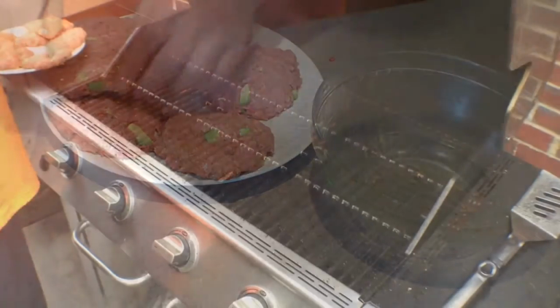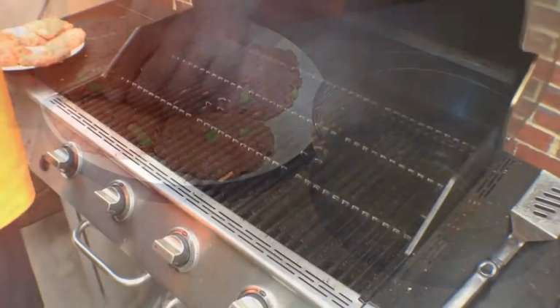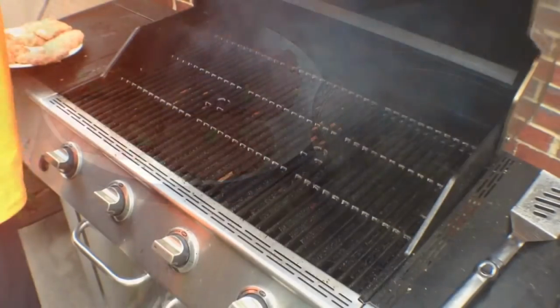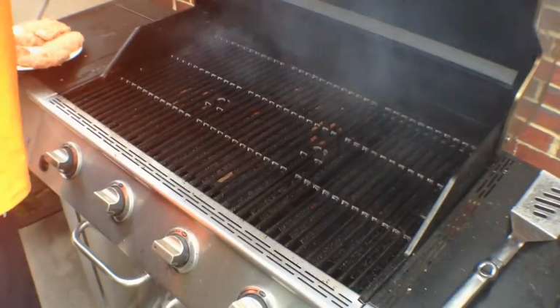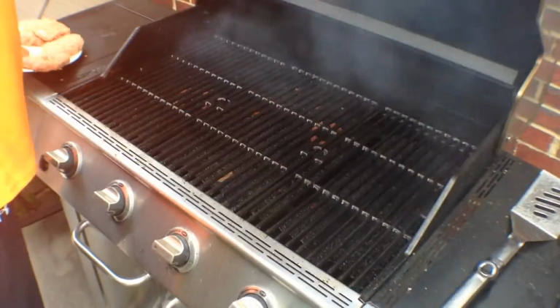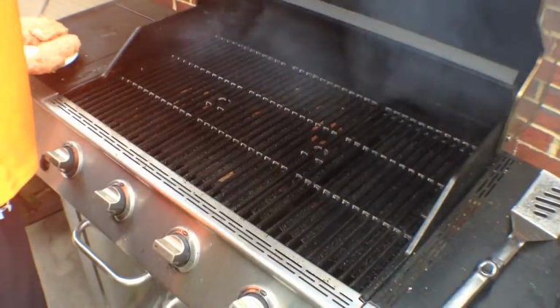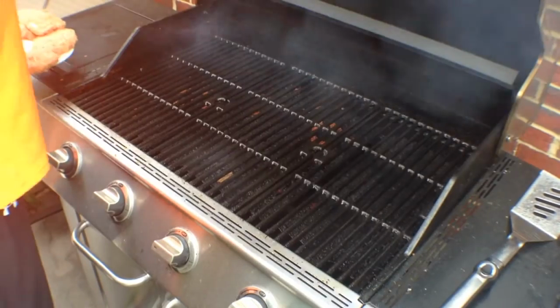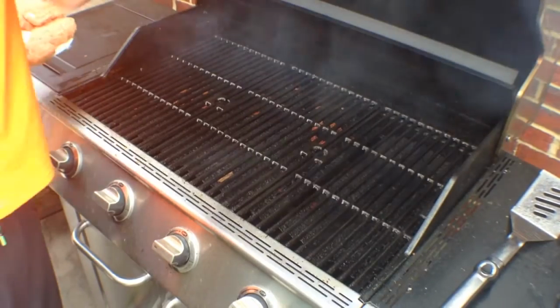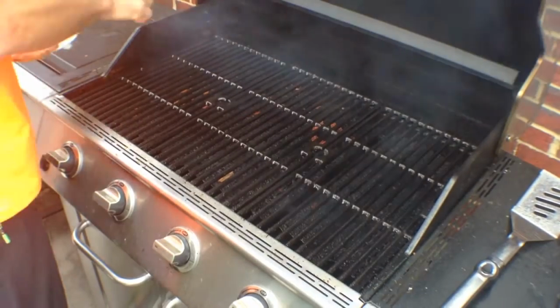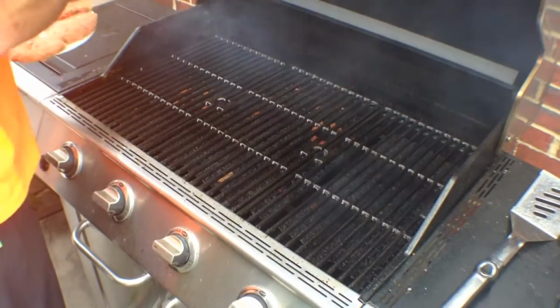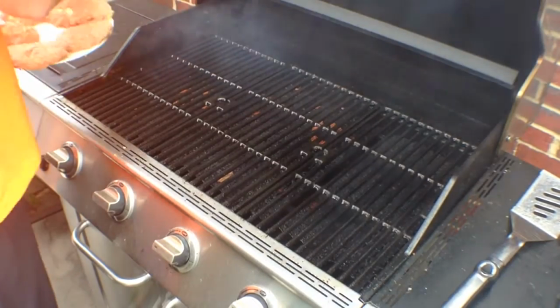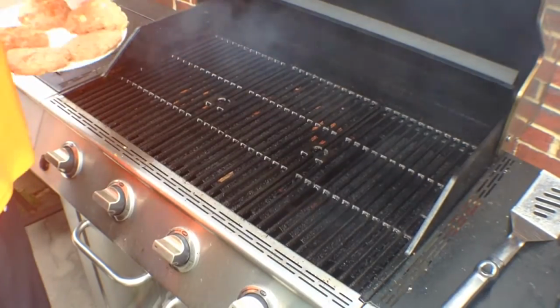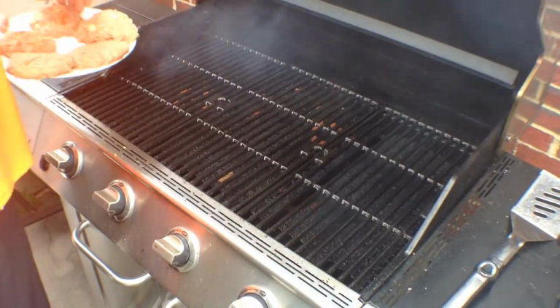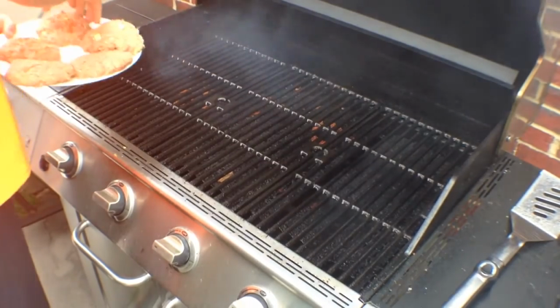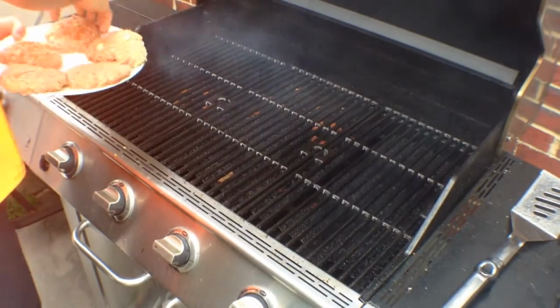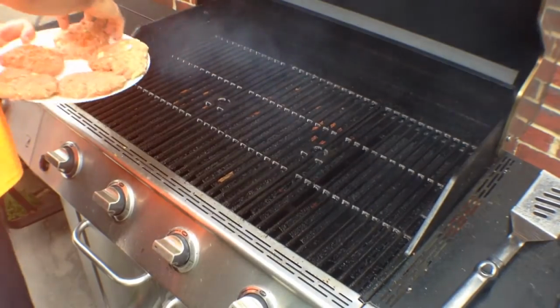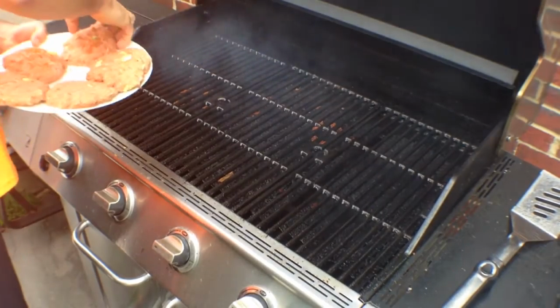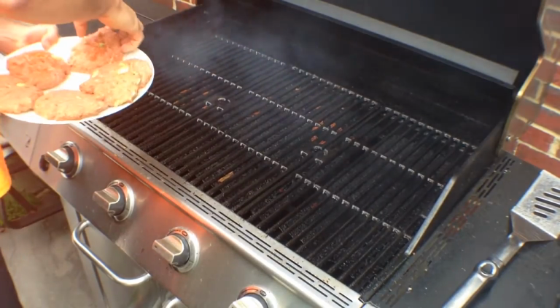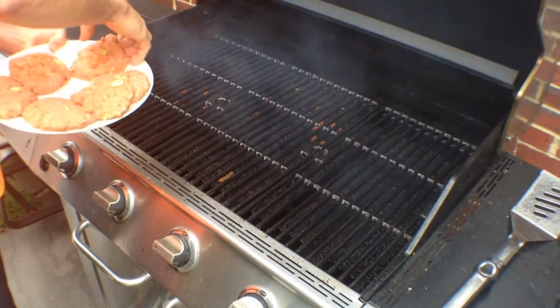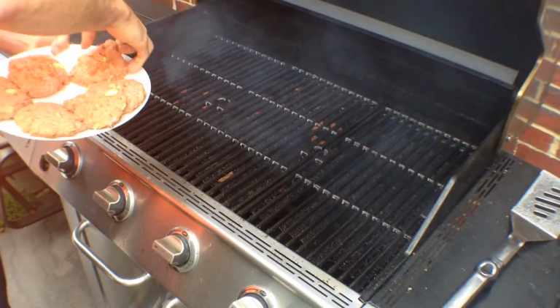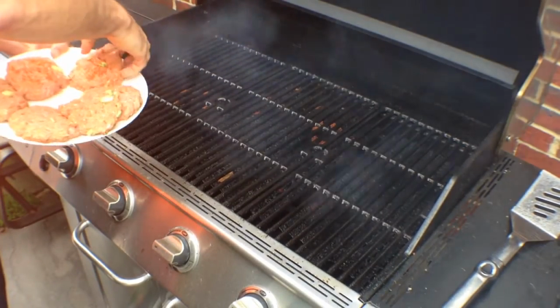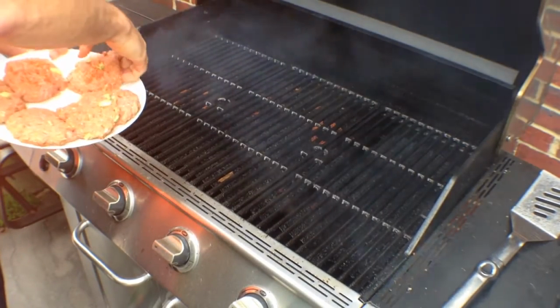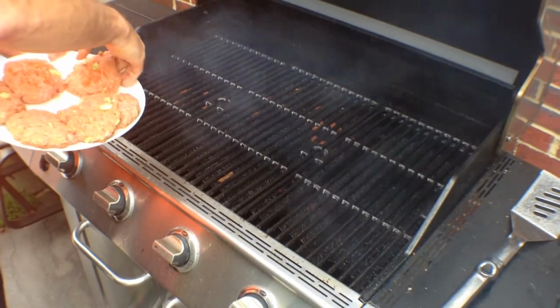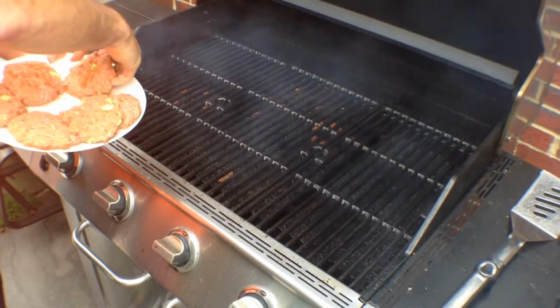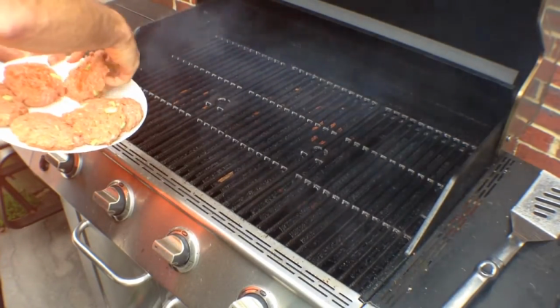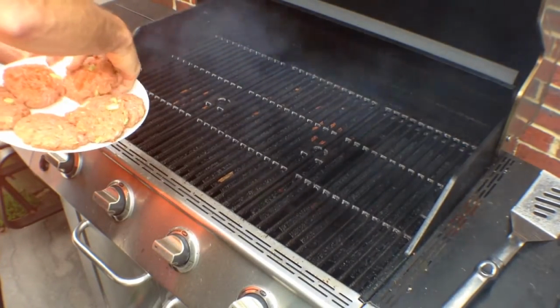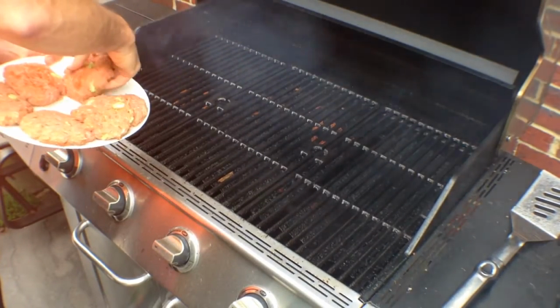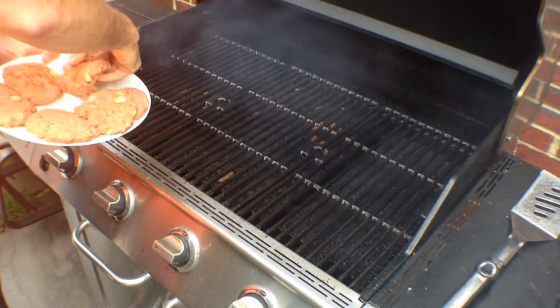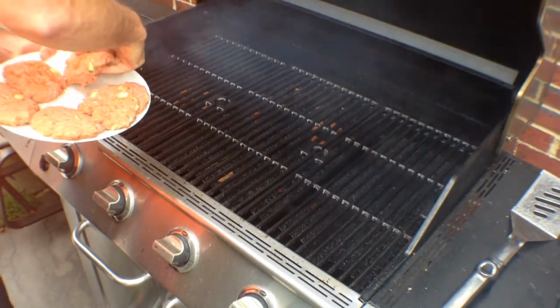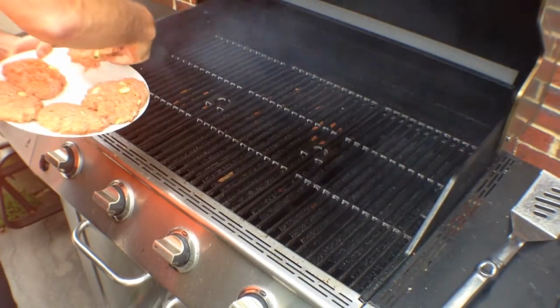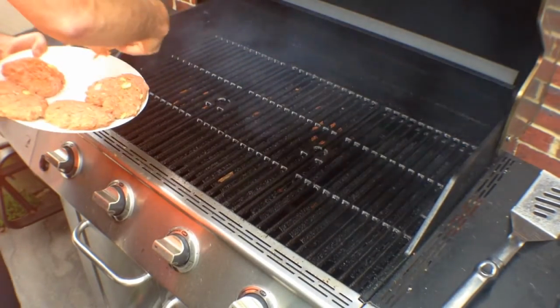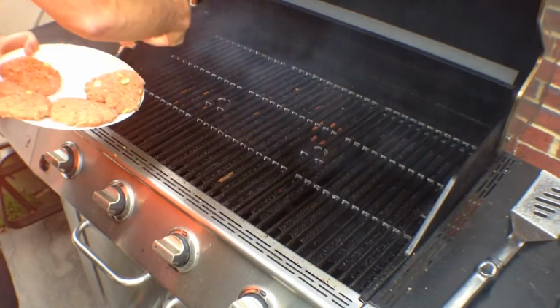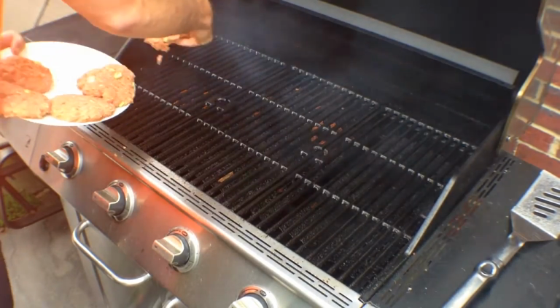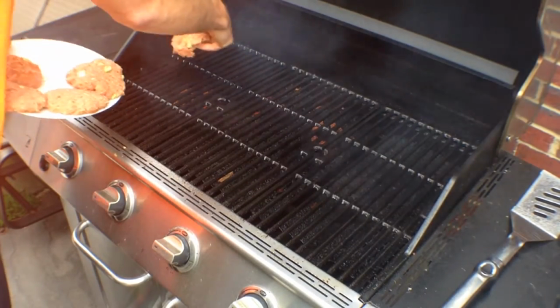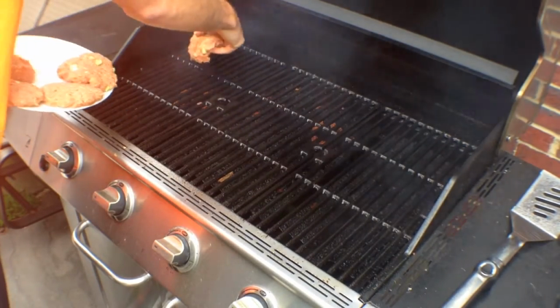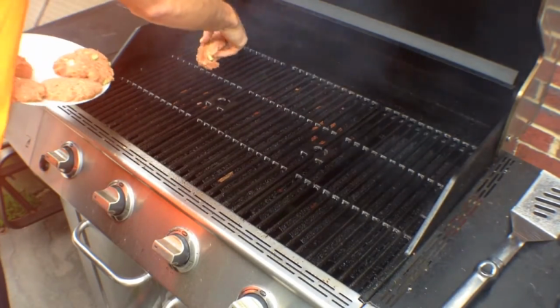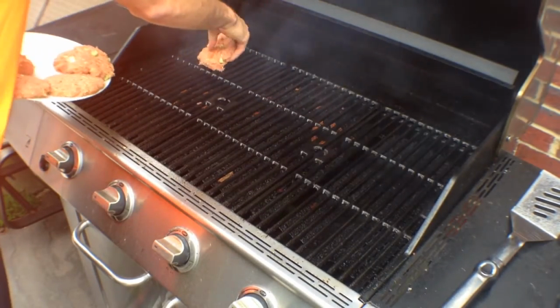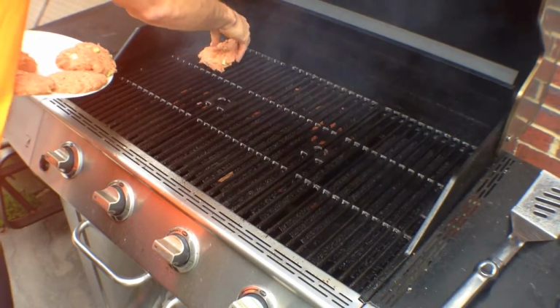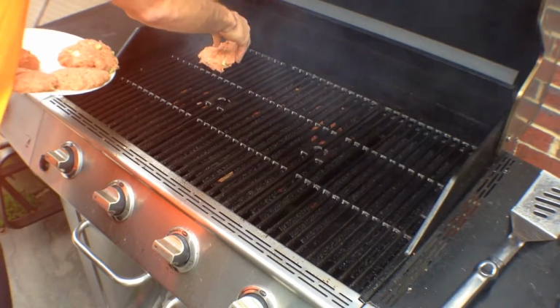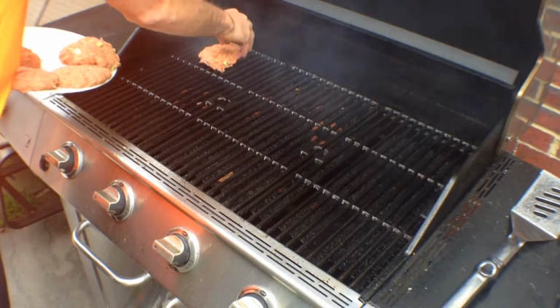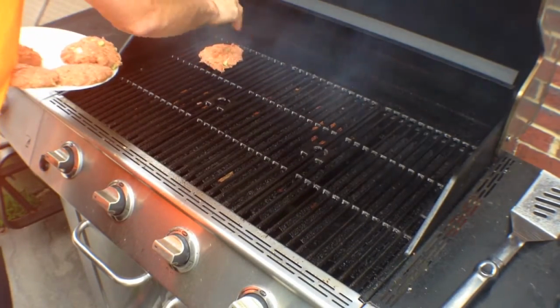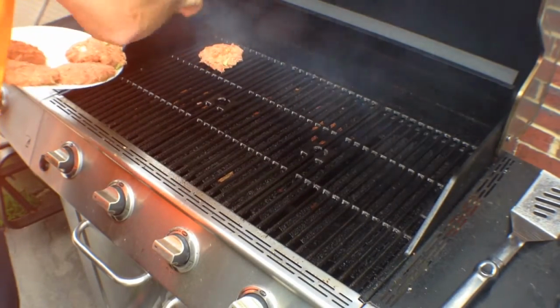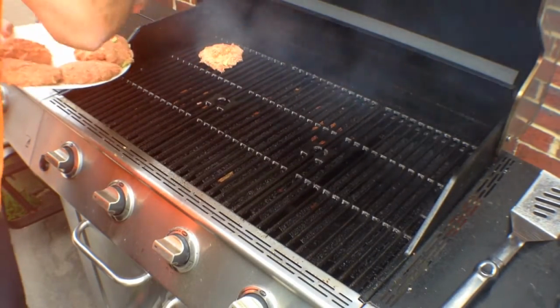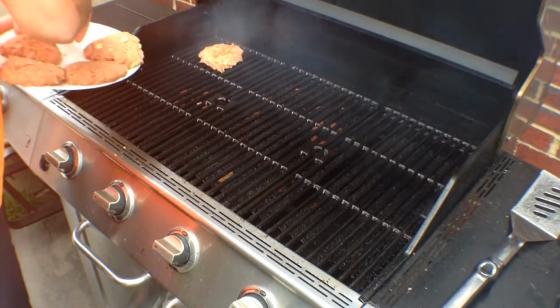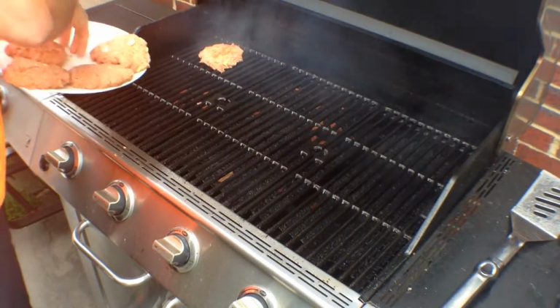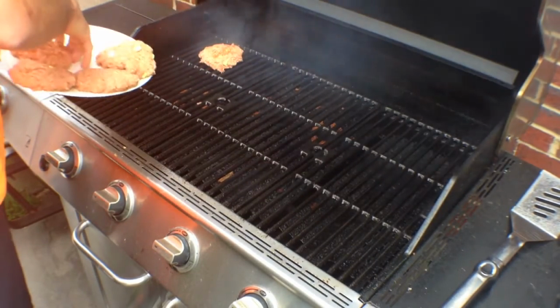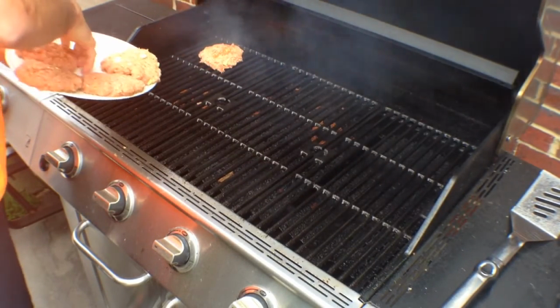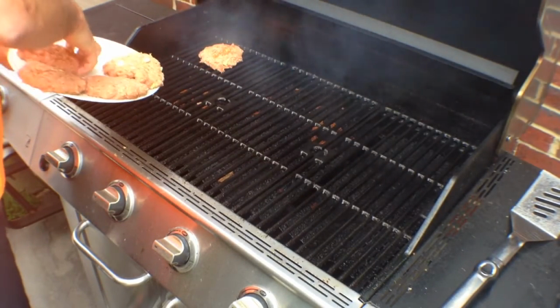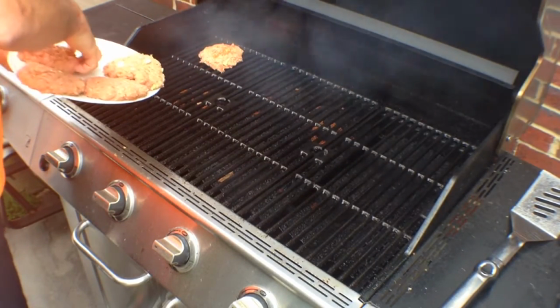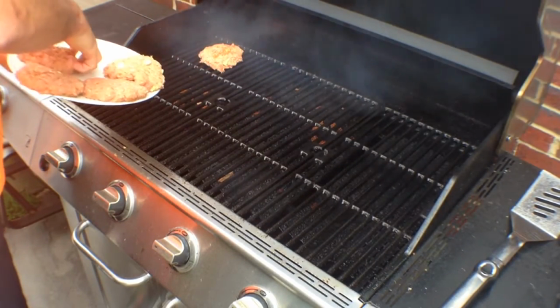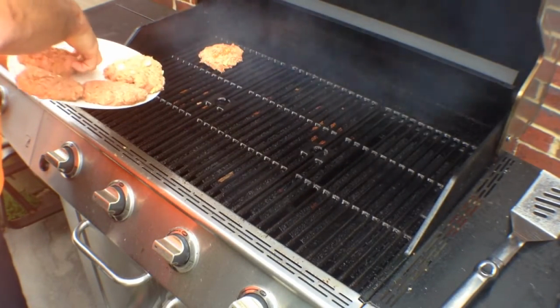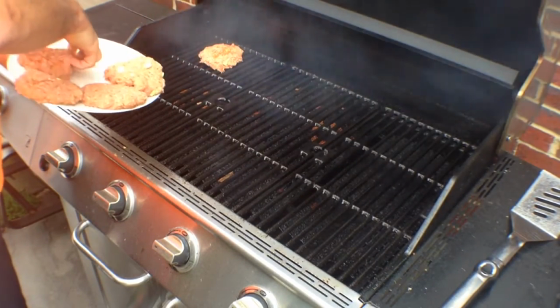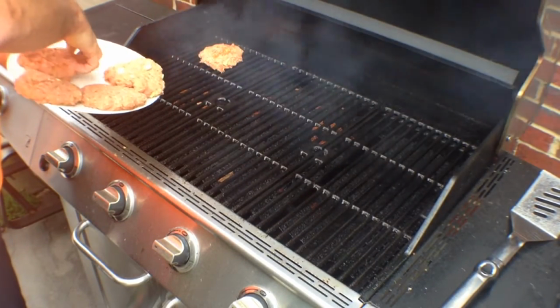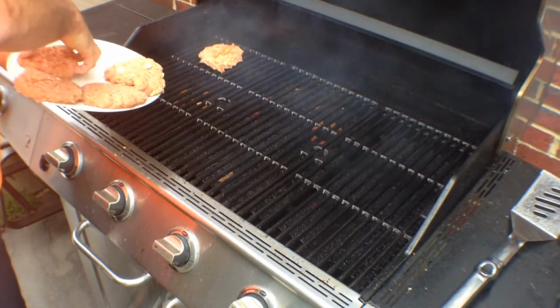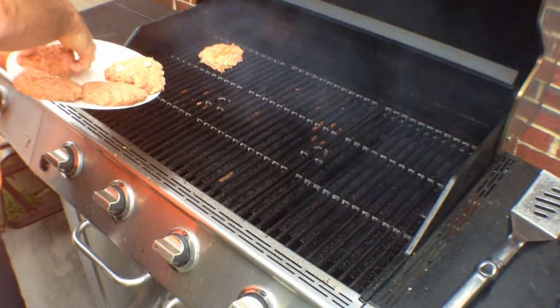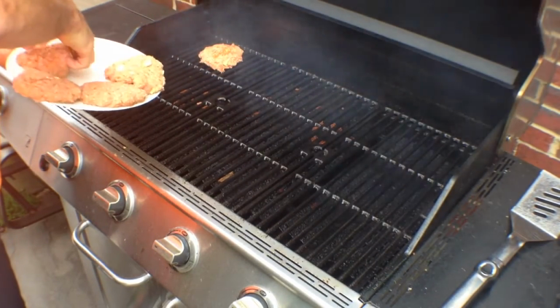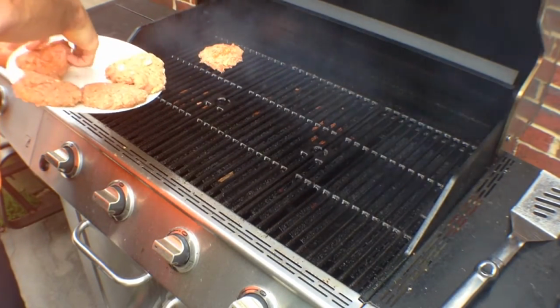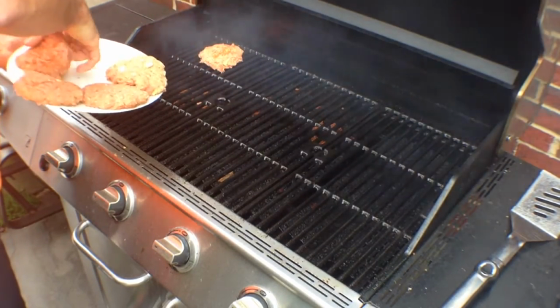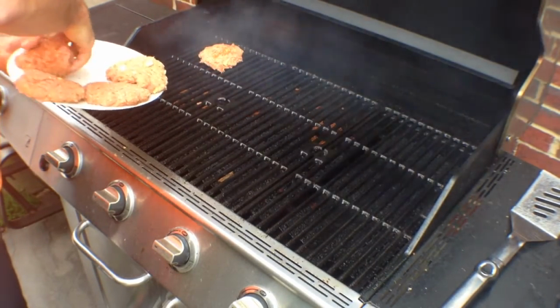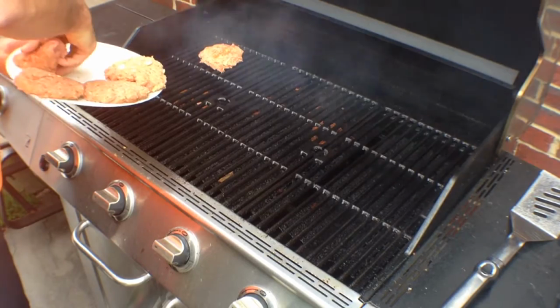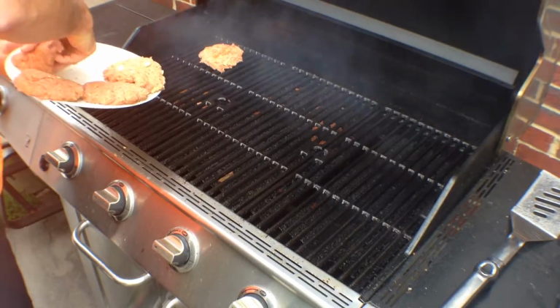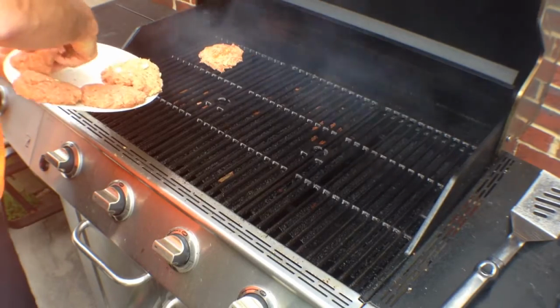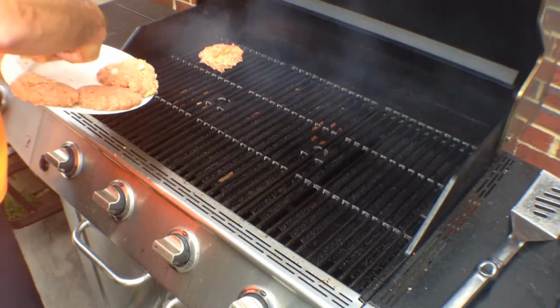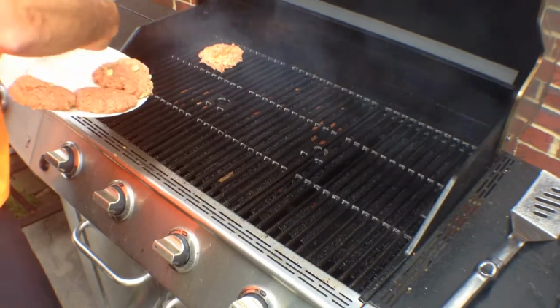Then you can place them on a grill, or you can pan fry them until they are completely cooked.